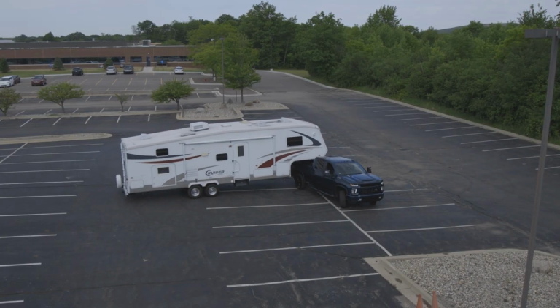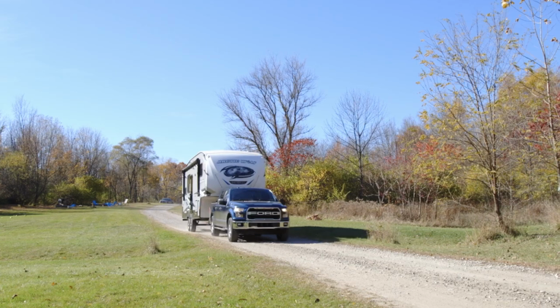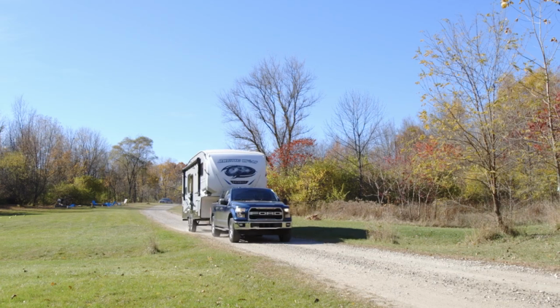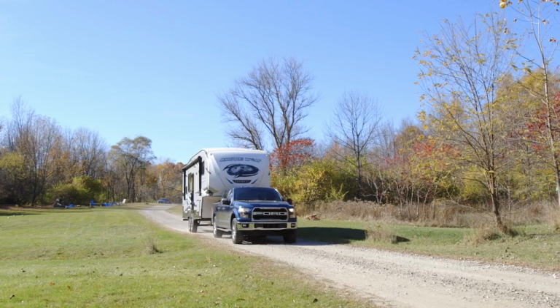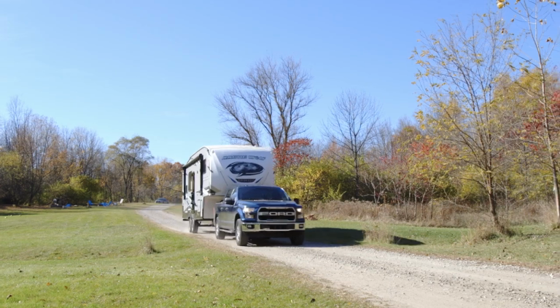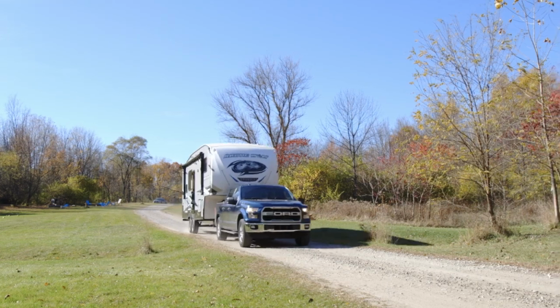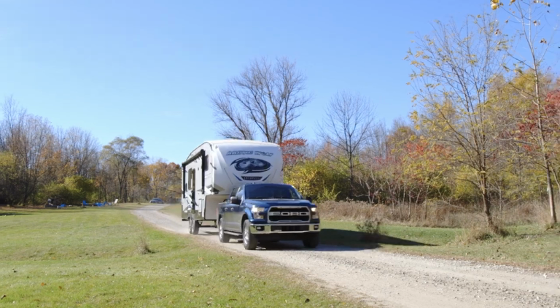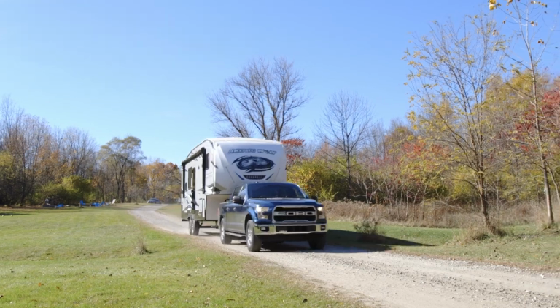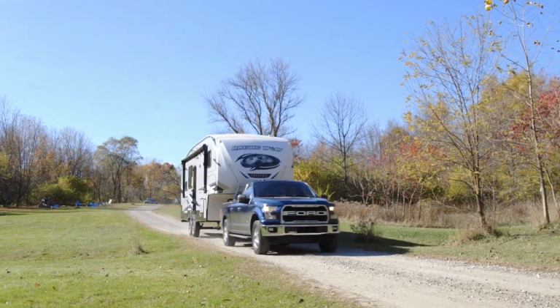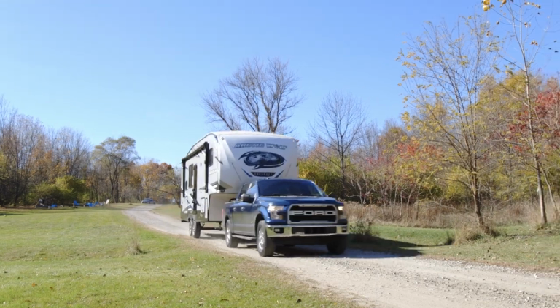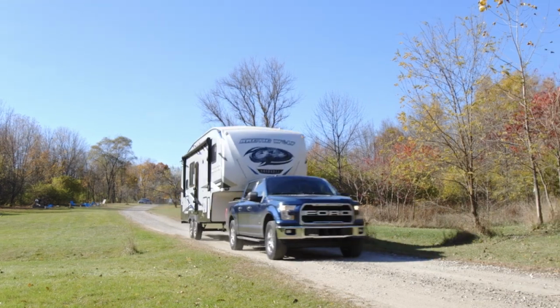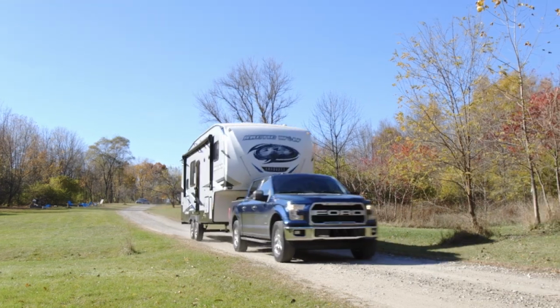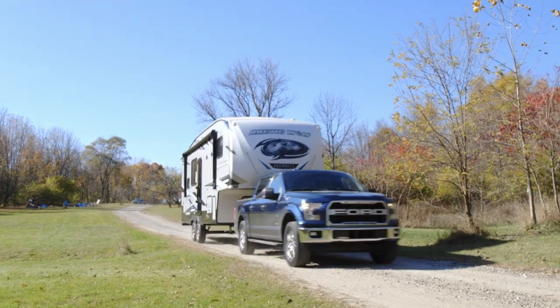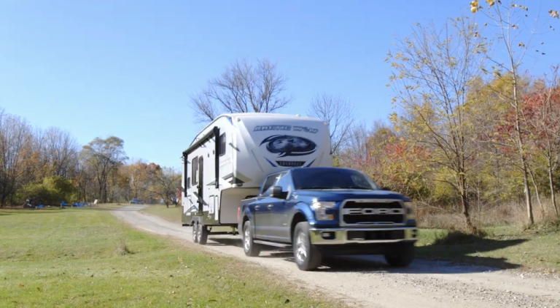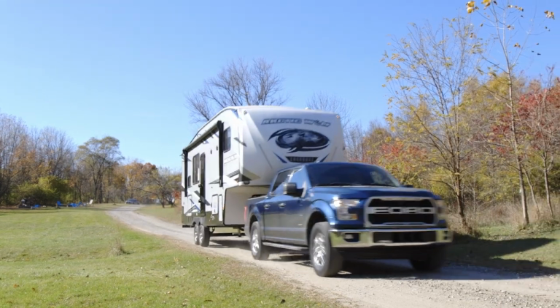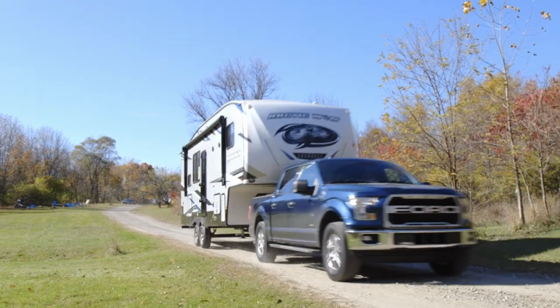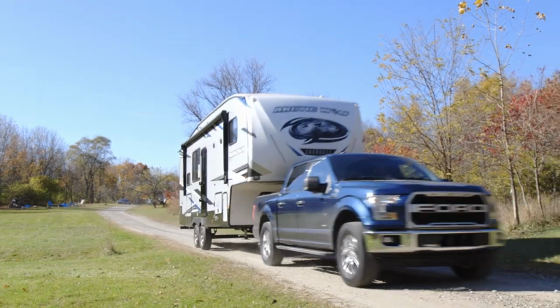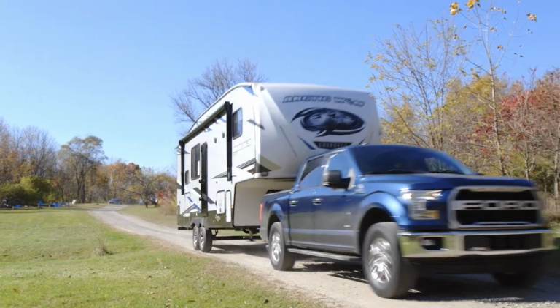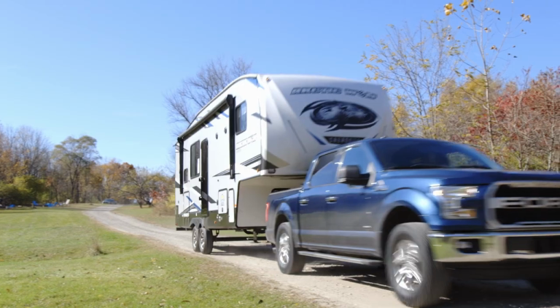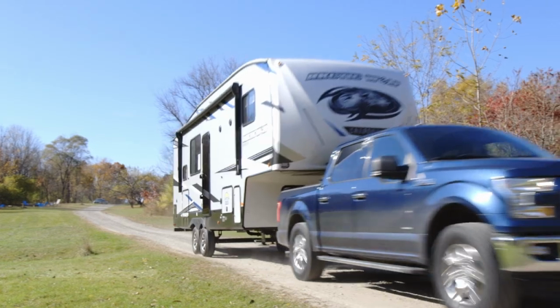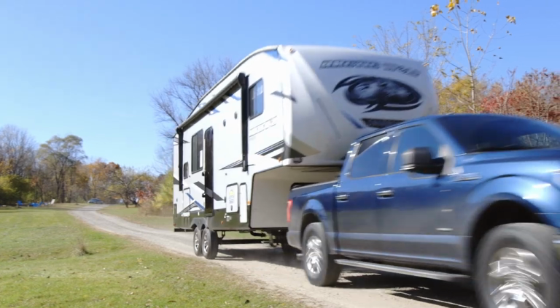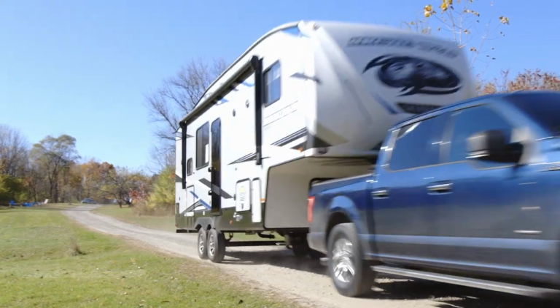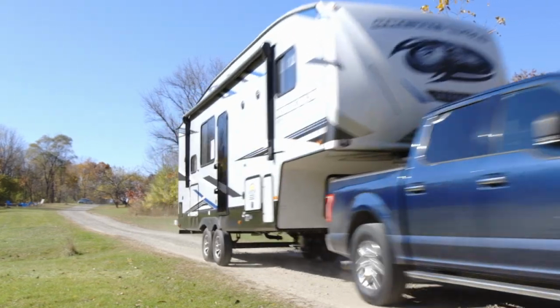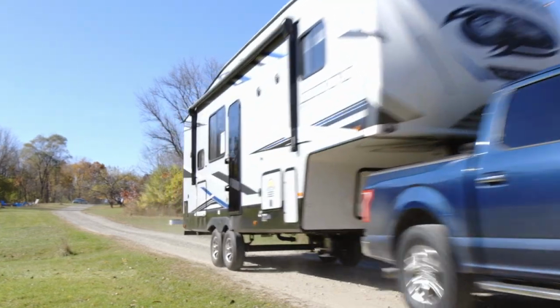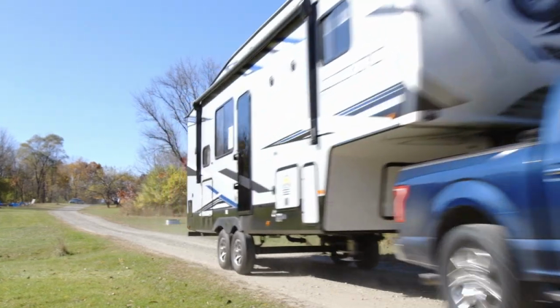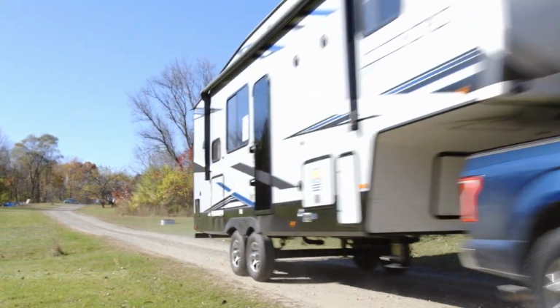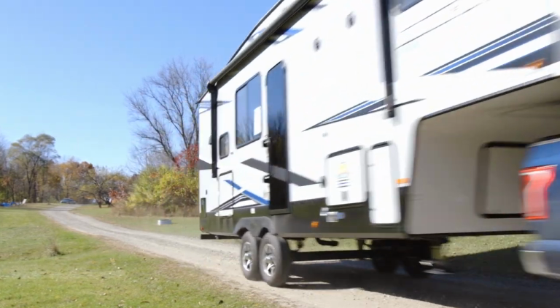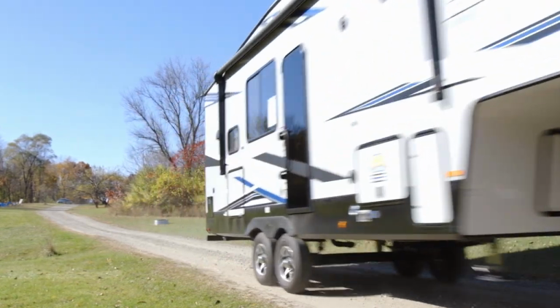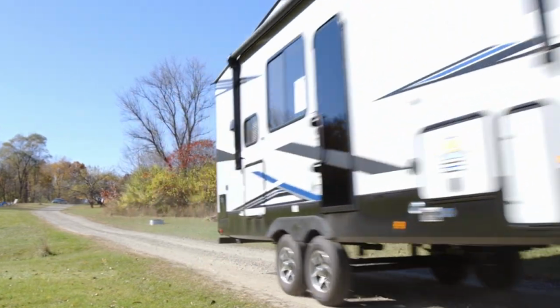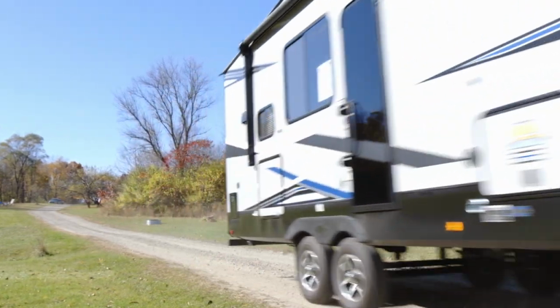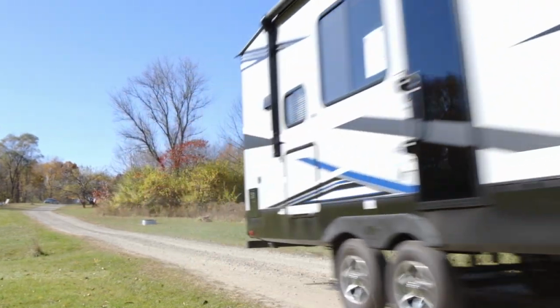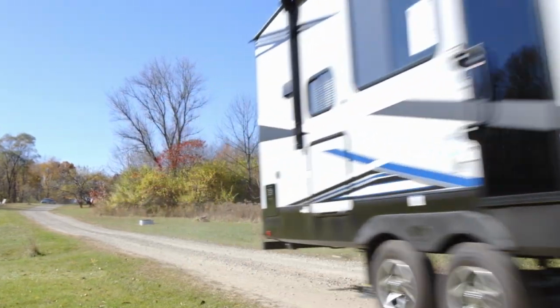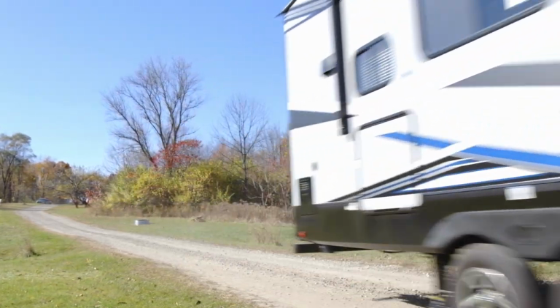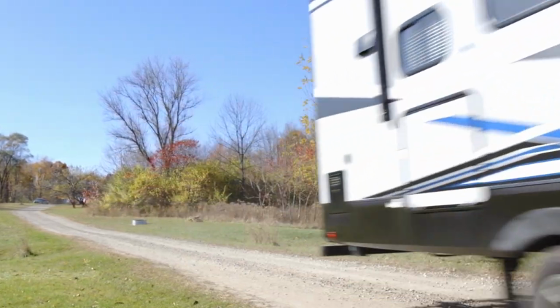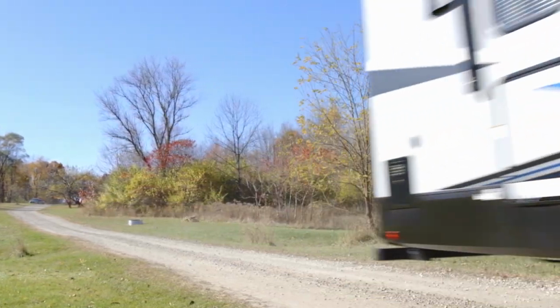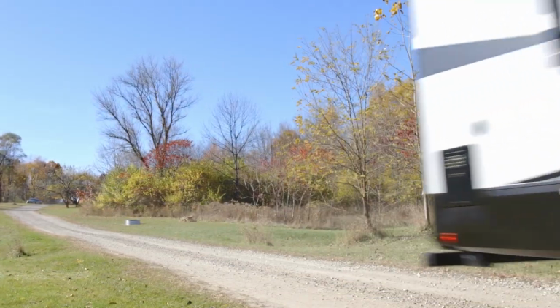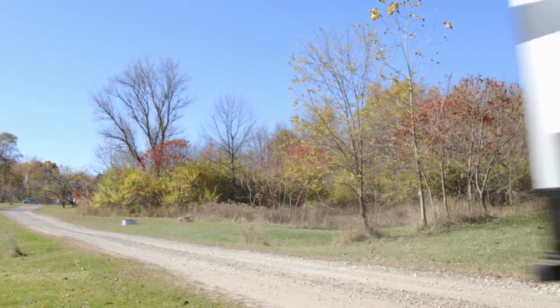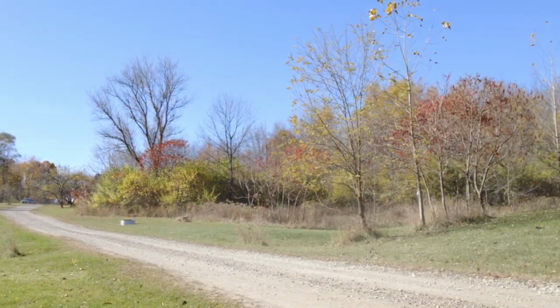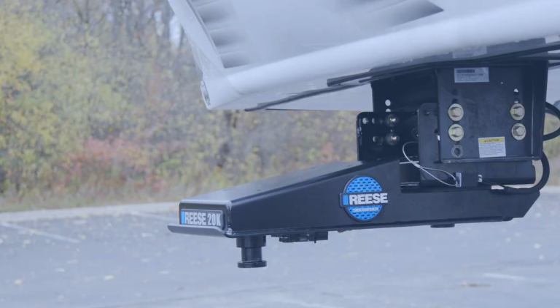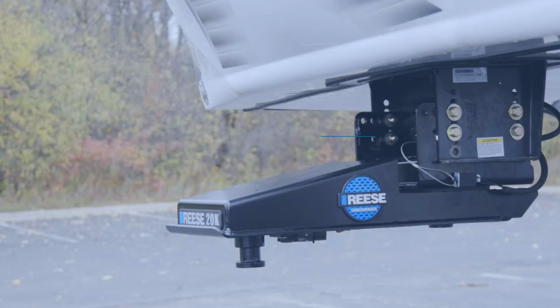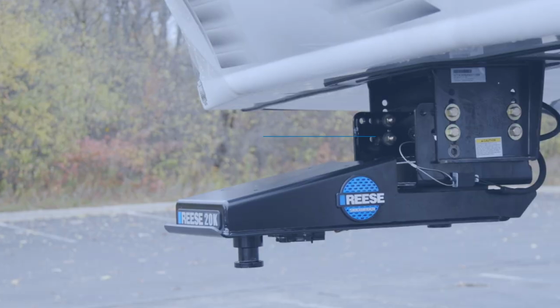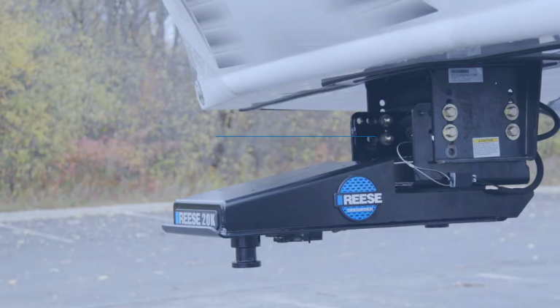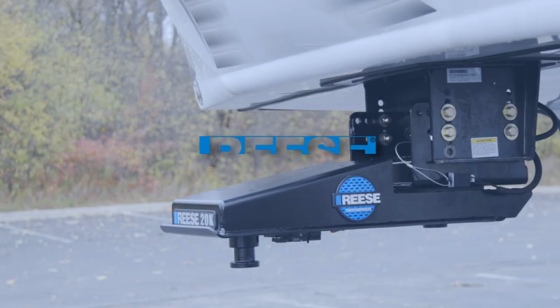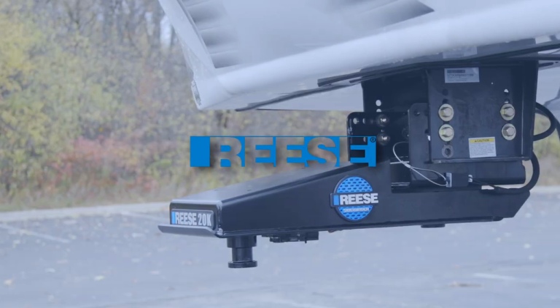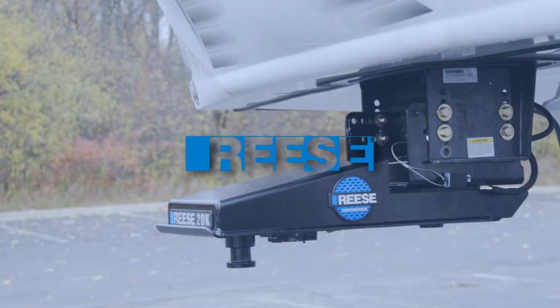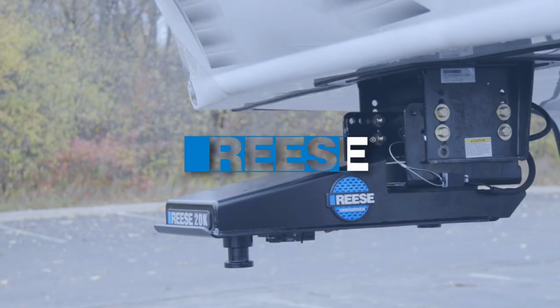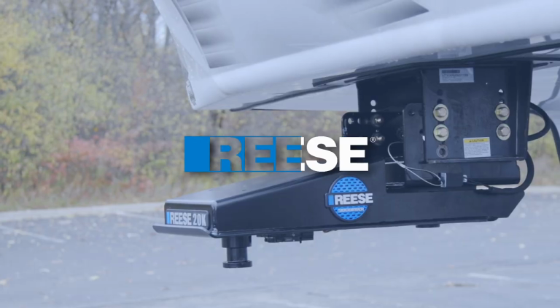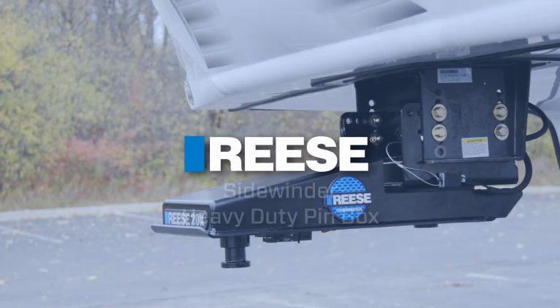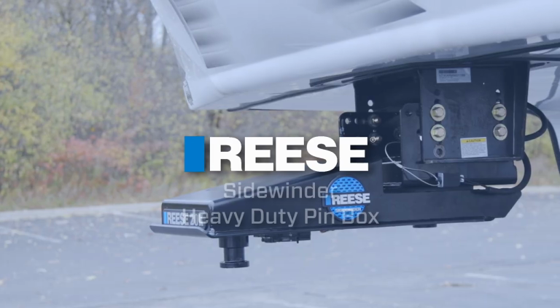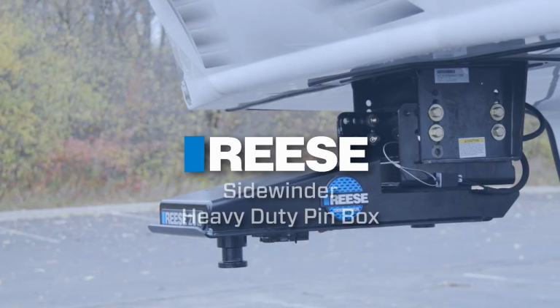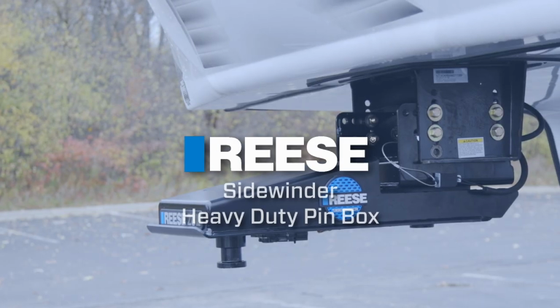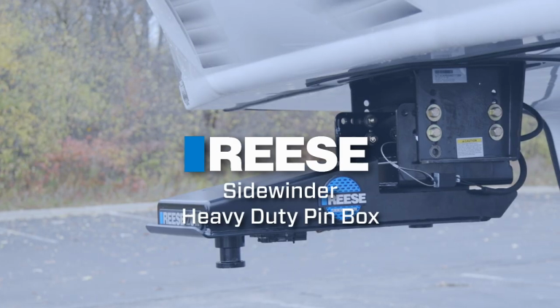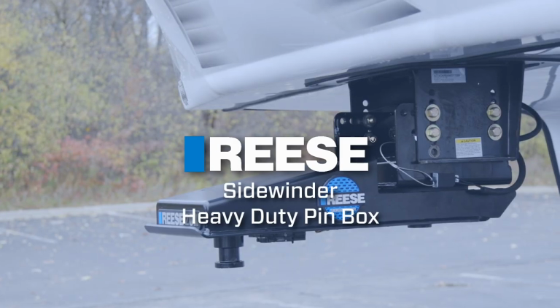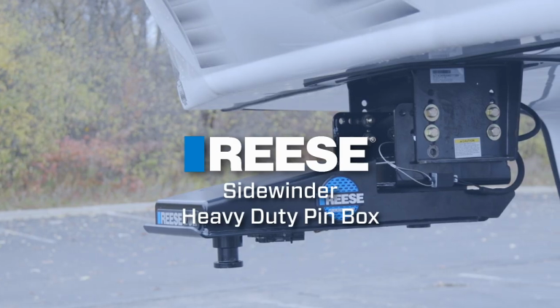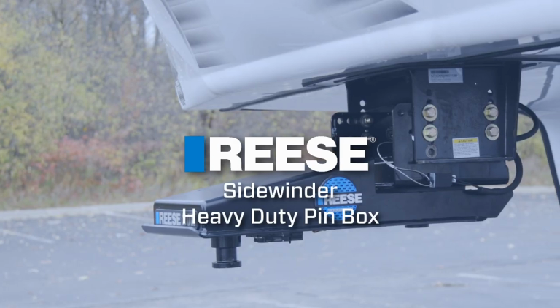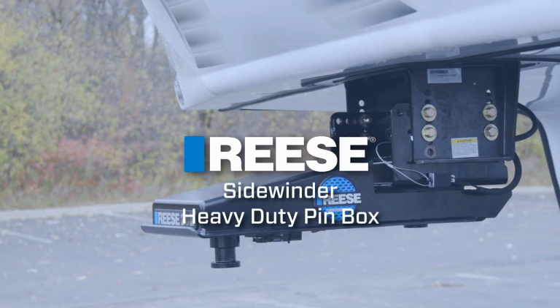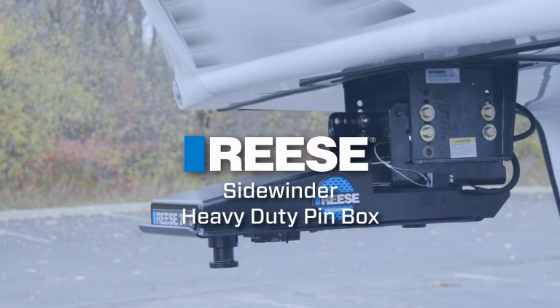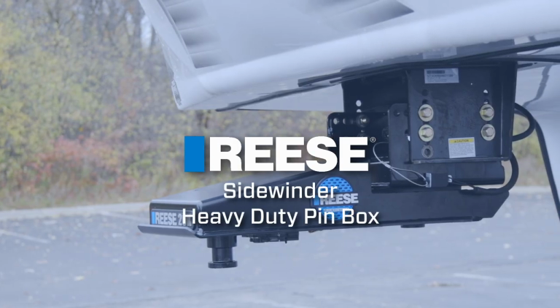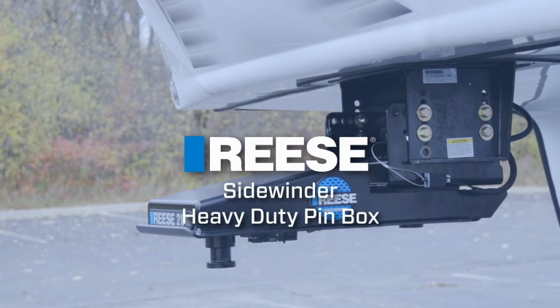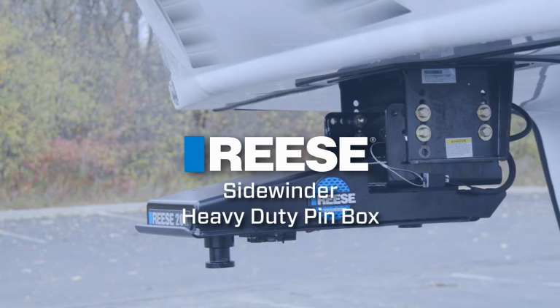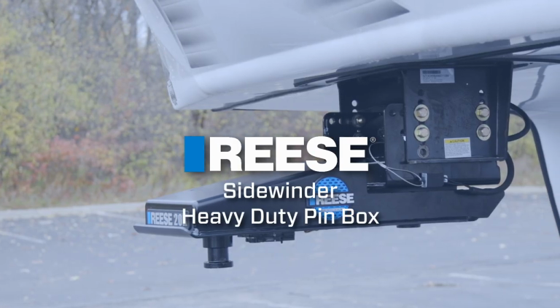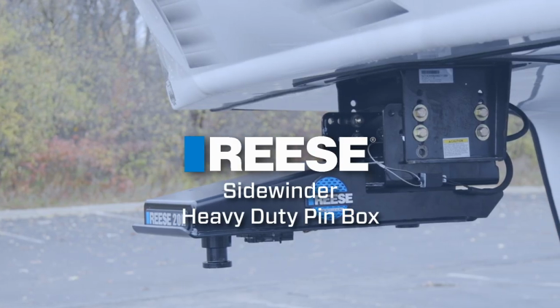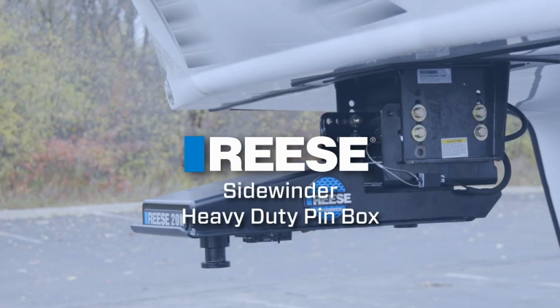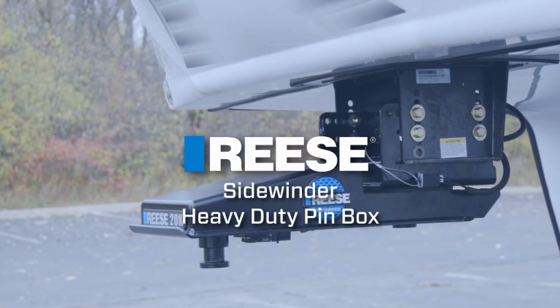So ditch the slider and go with the ultimate short bed towing solution, the Sidewinder from Reiss.